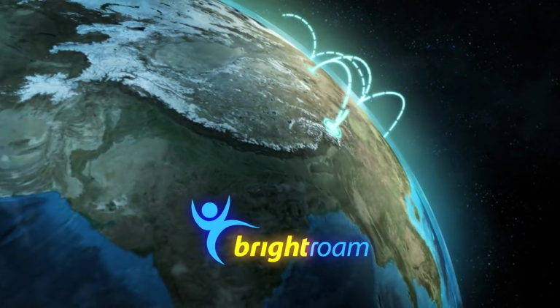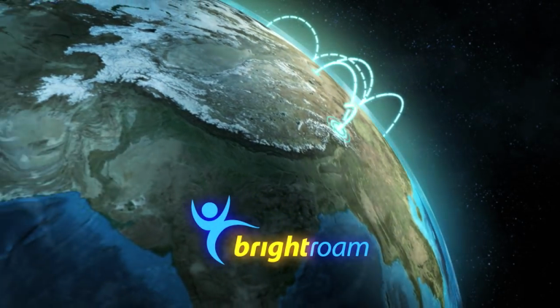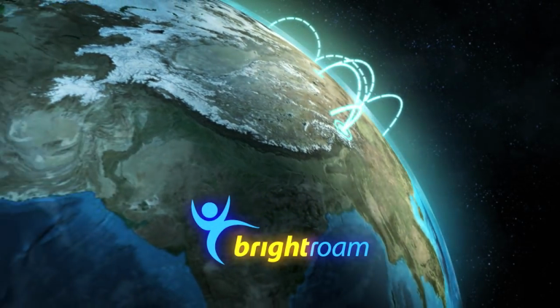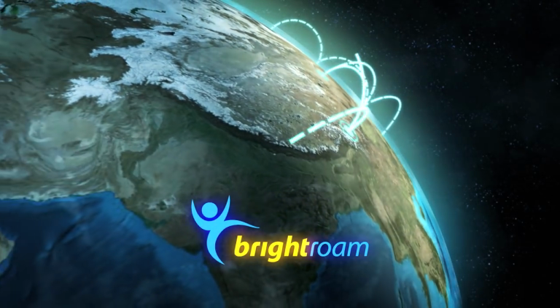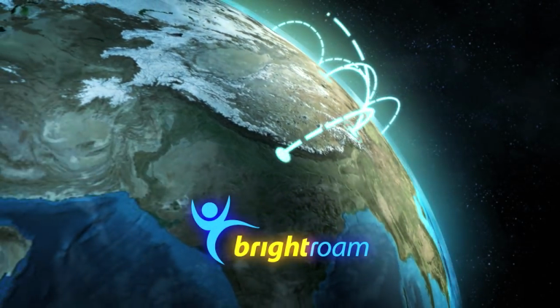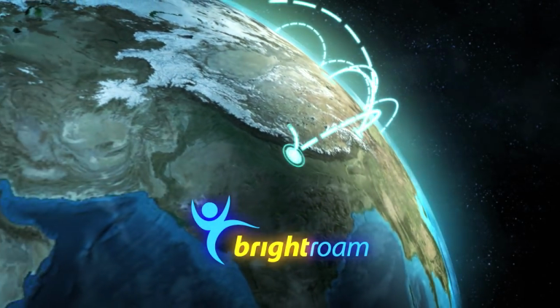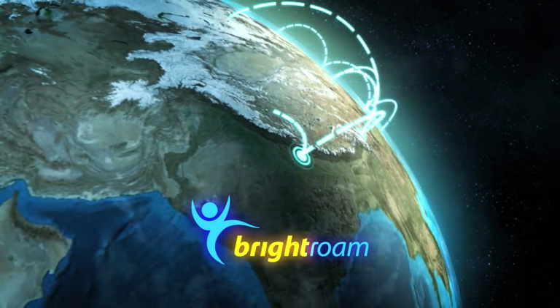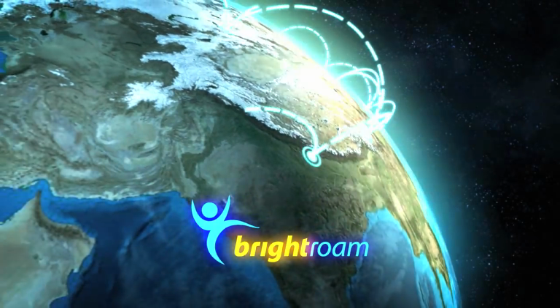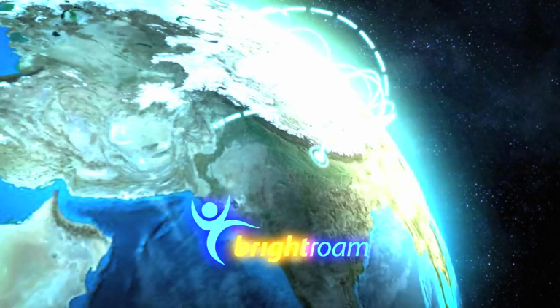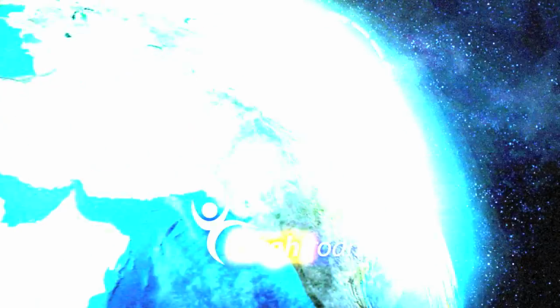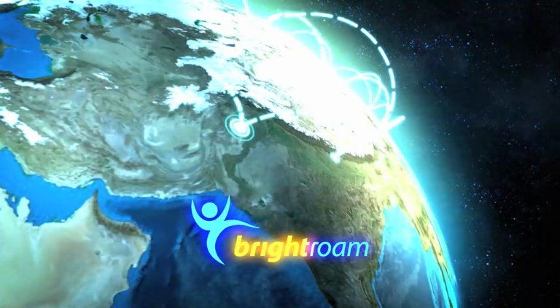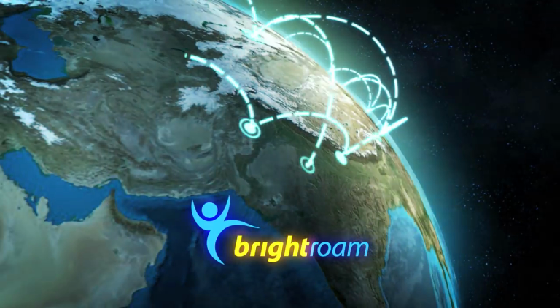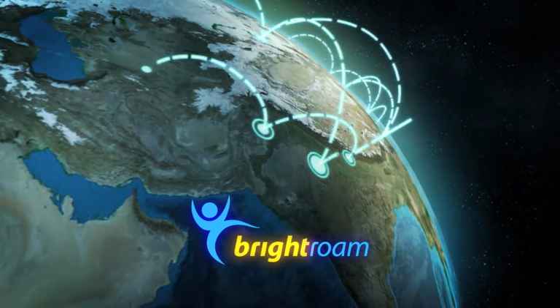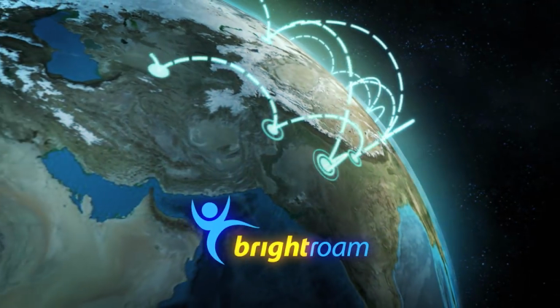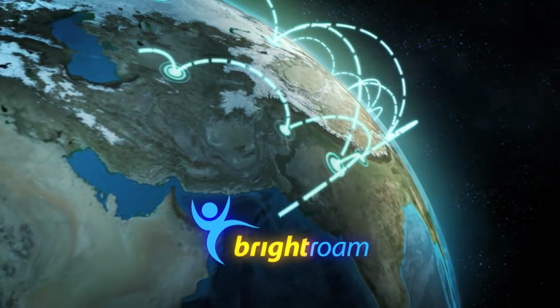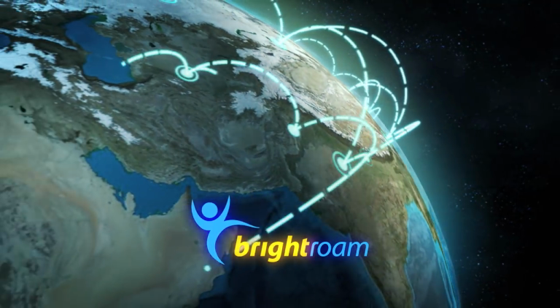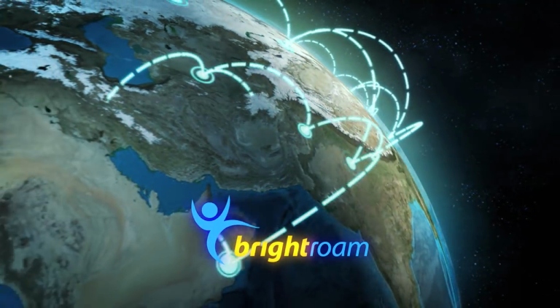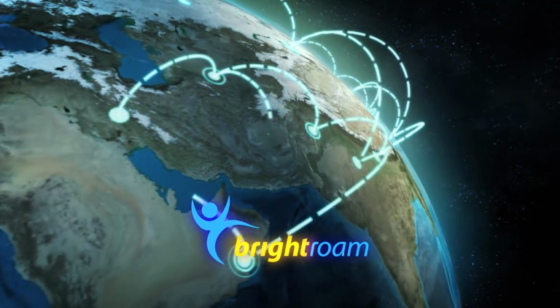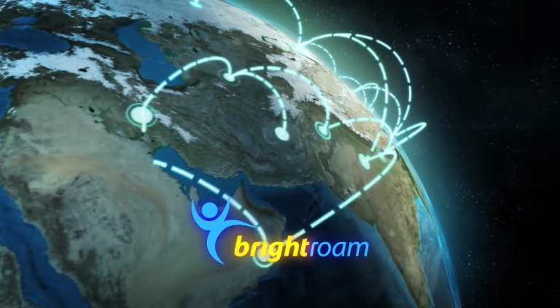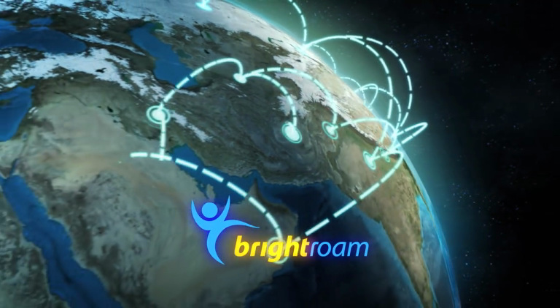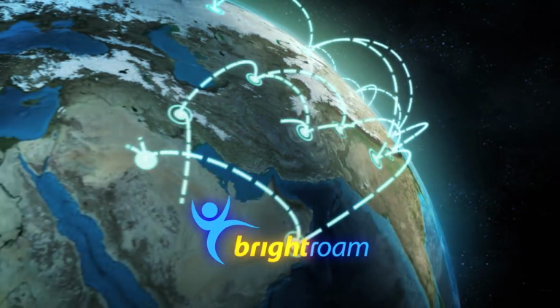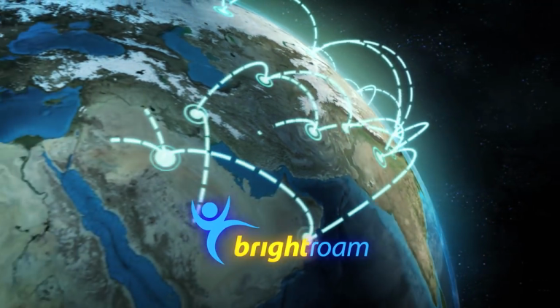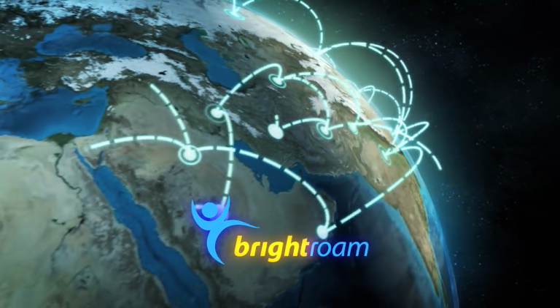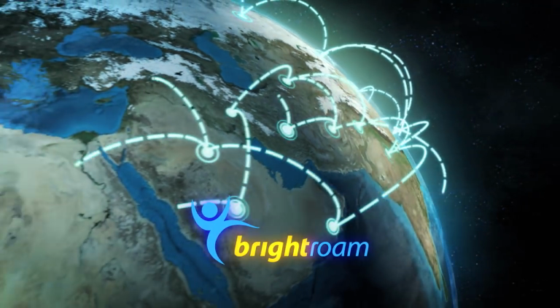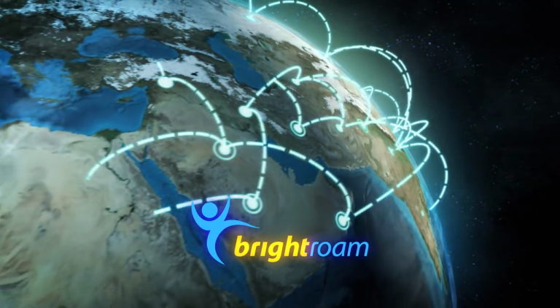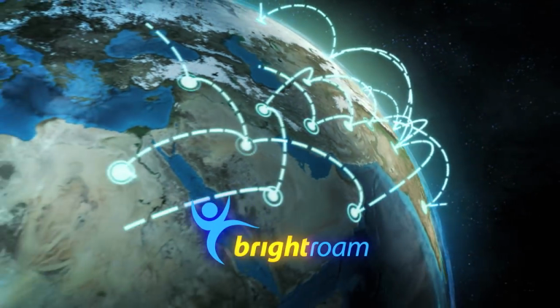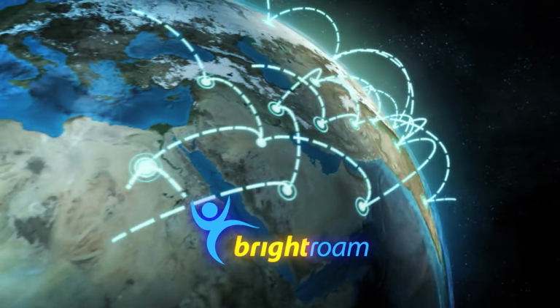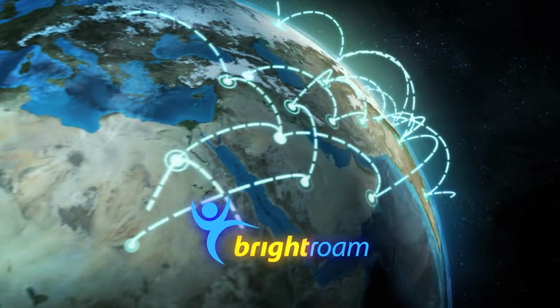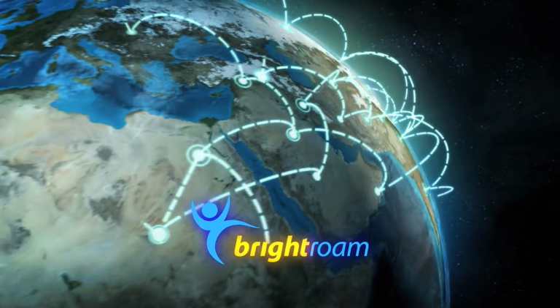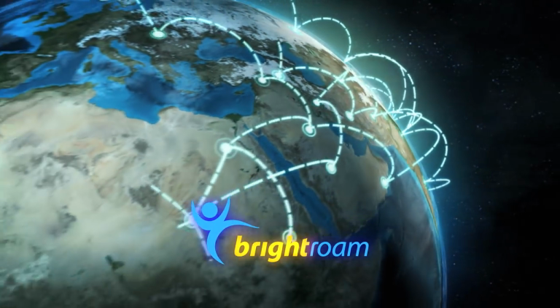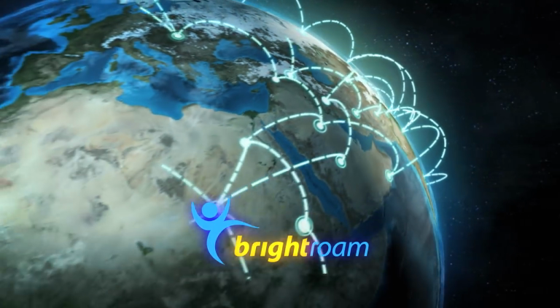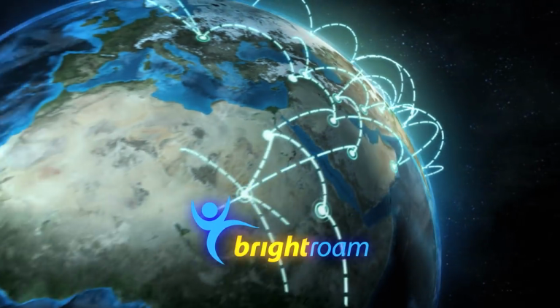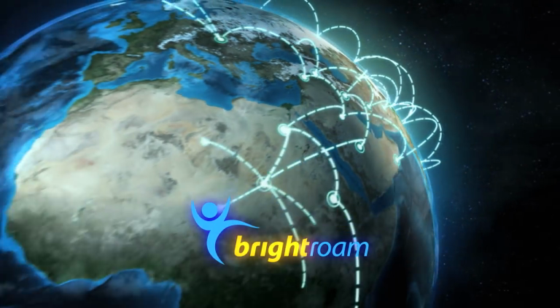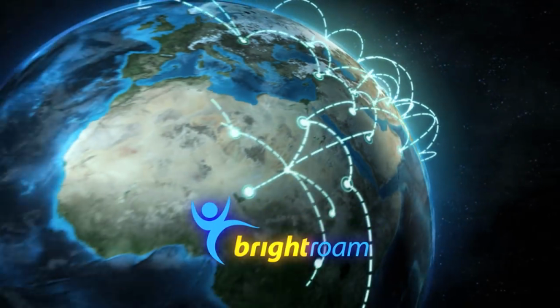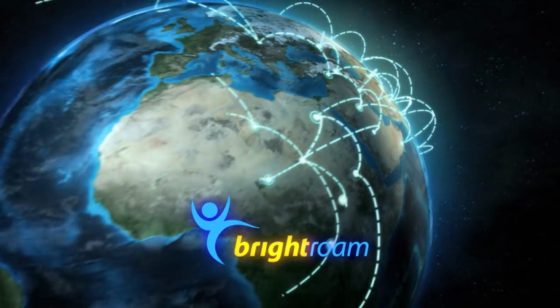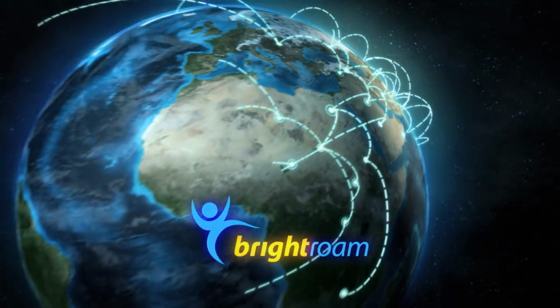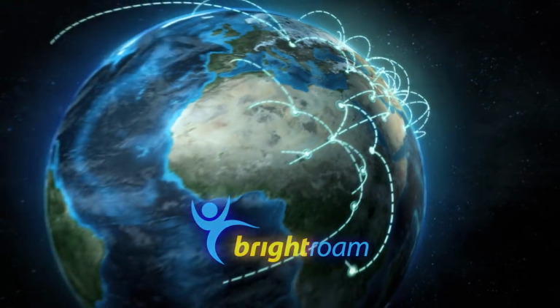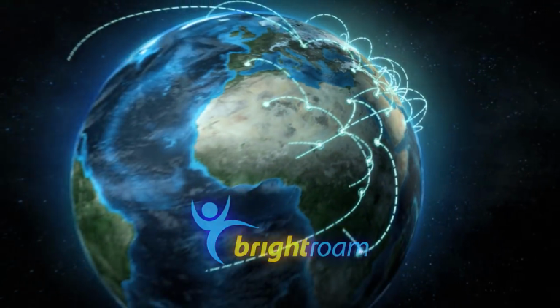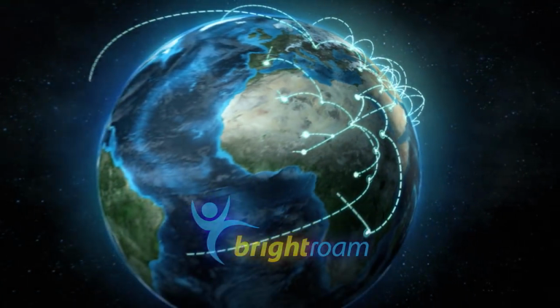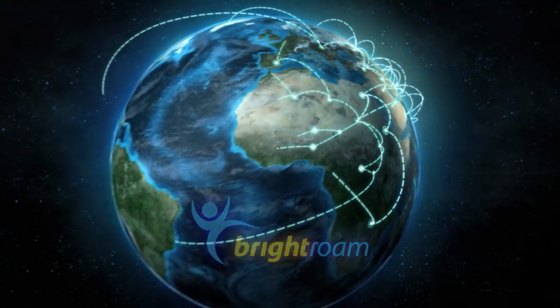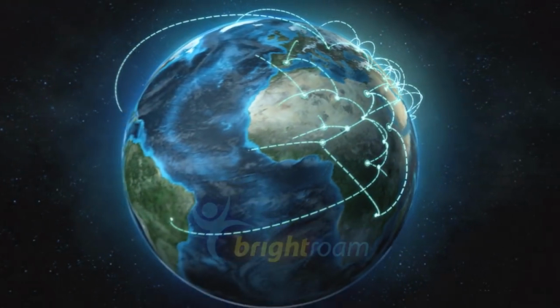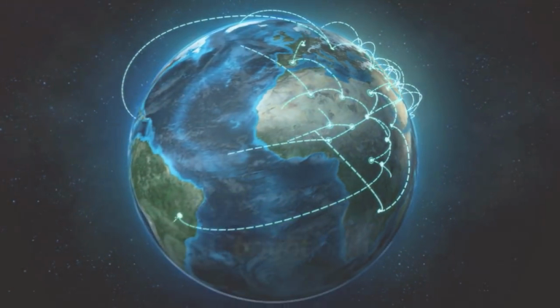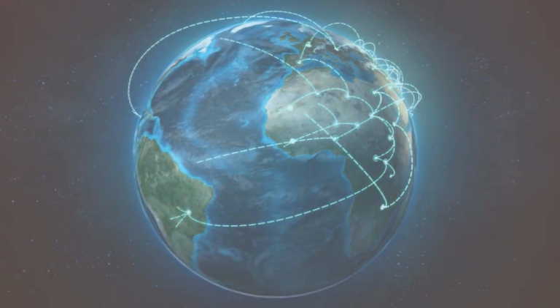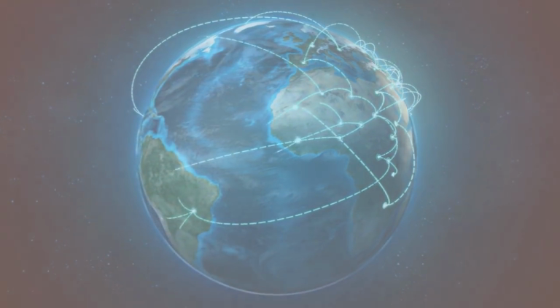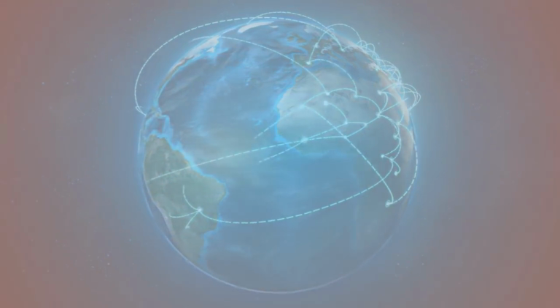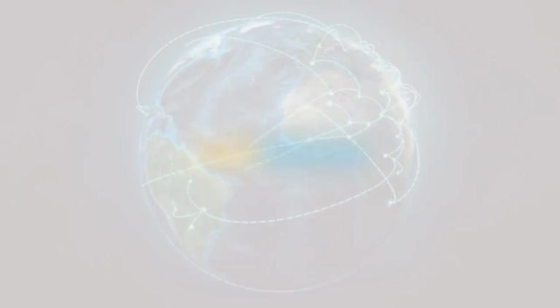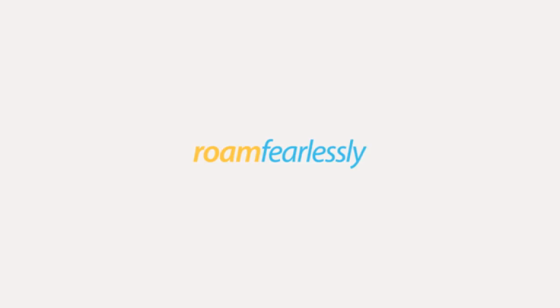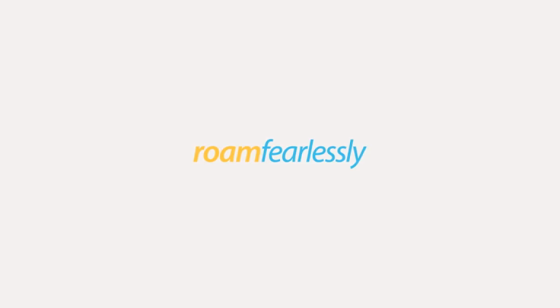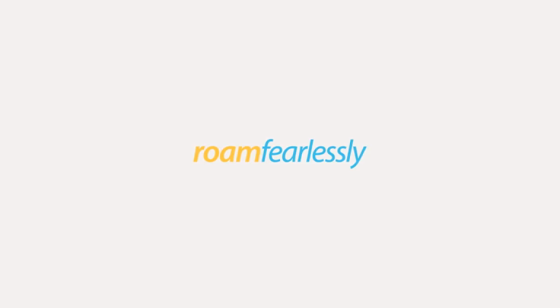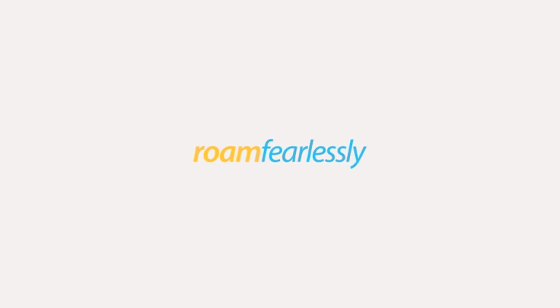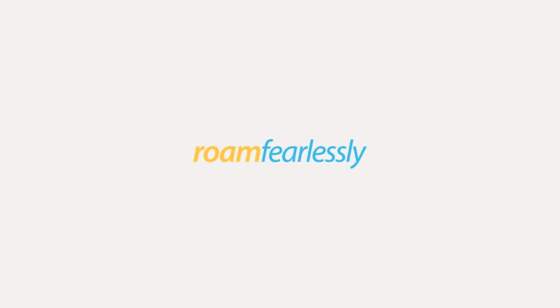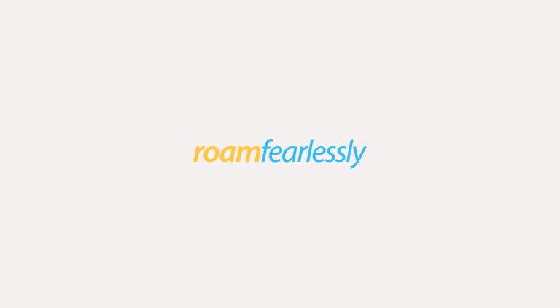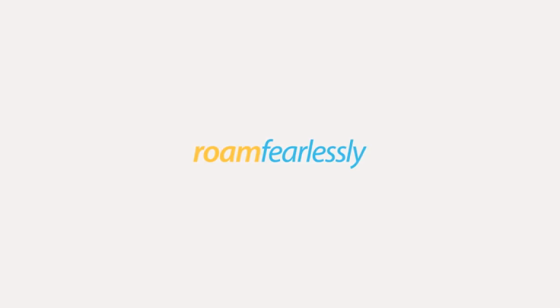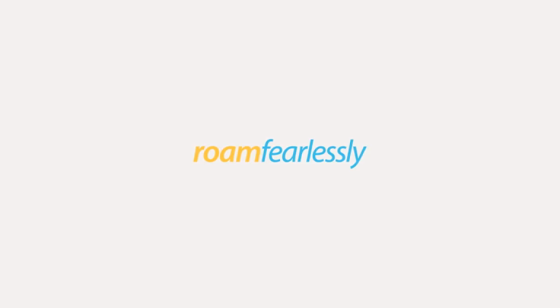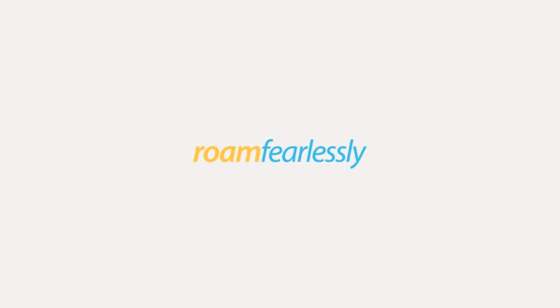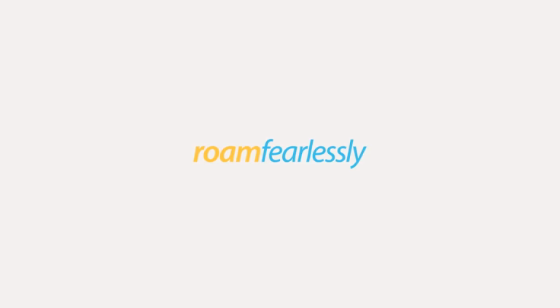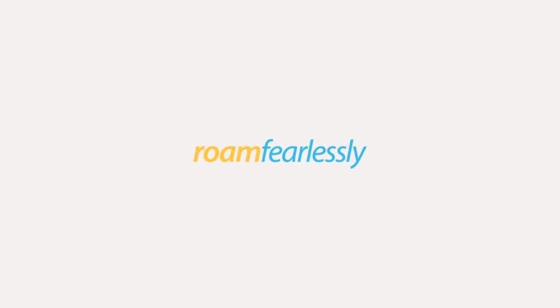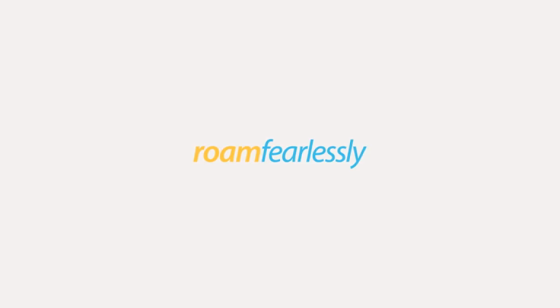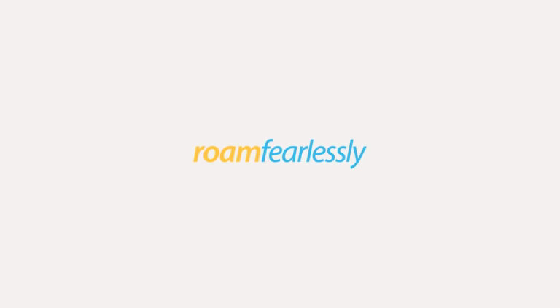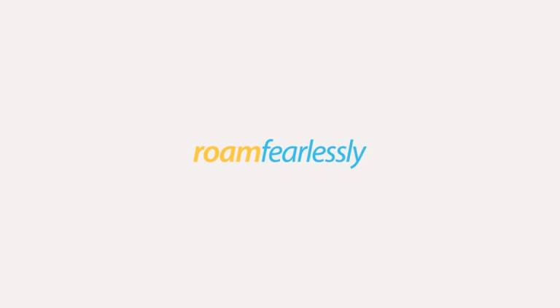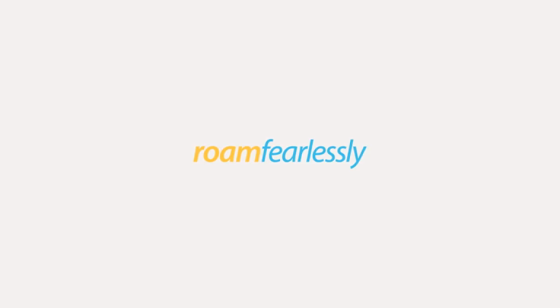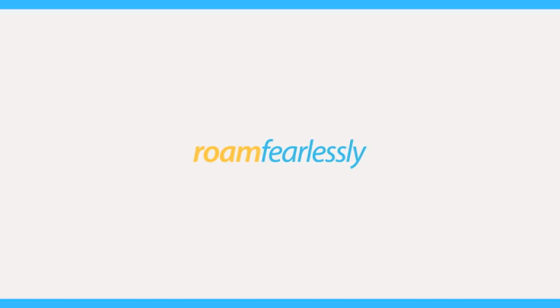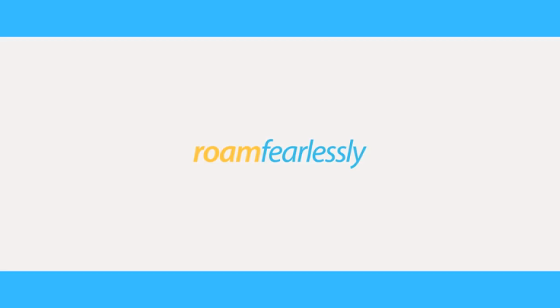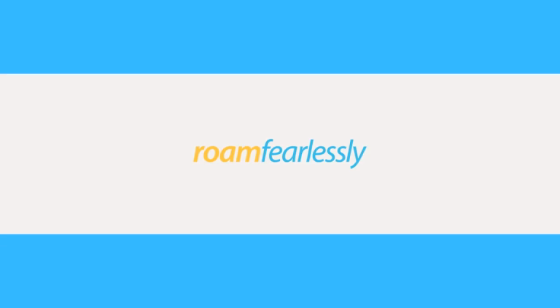Now you're ready to join the over 30,000 people who trust Brightroam. Roam fearlessly.